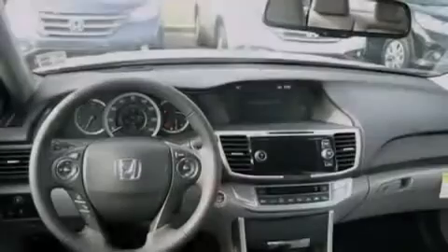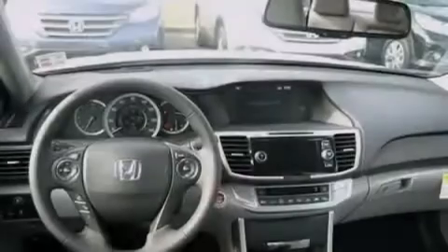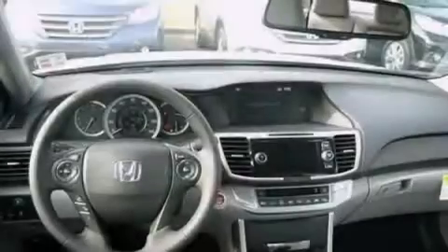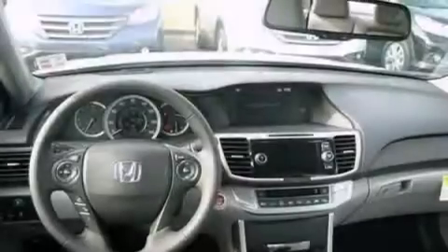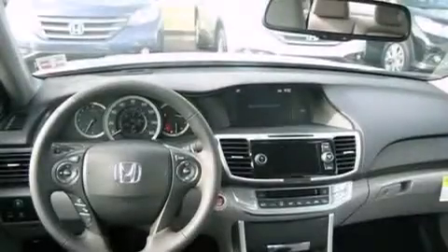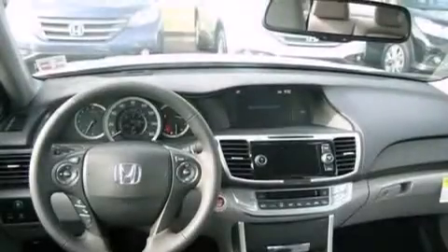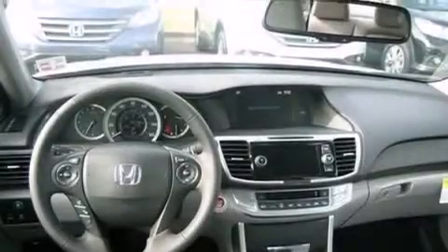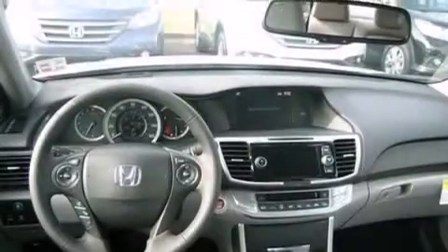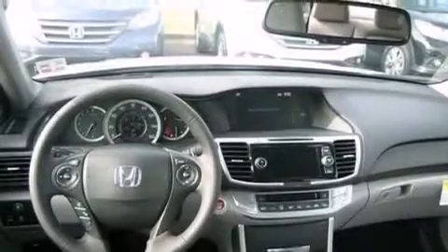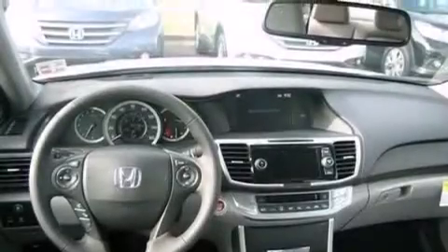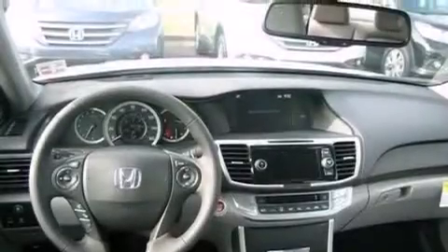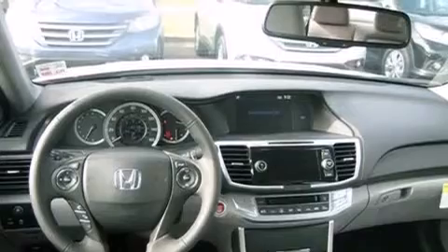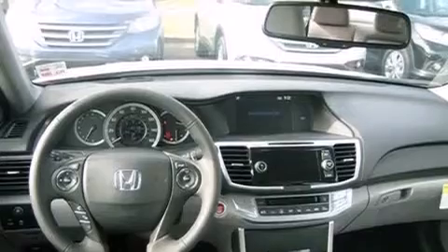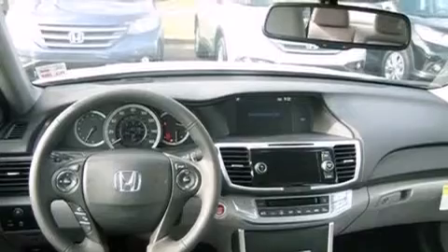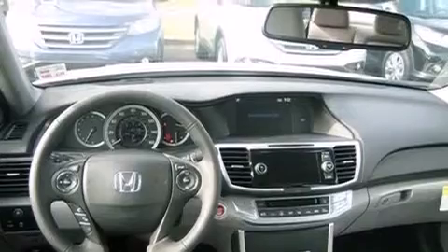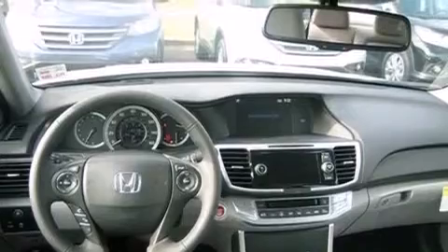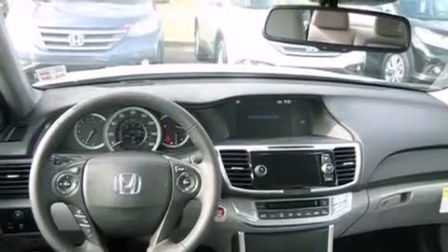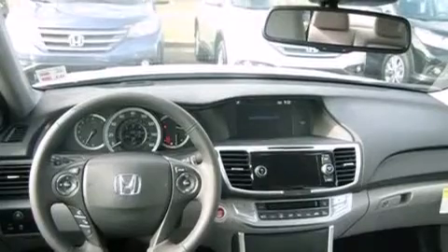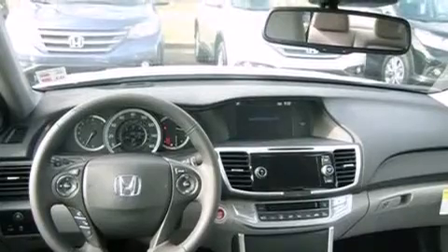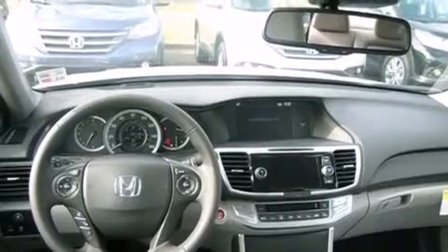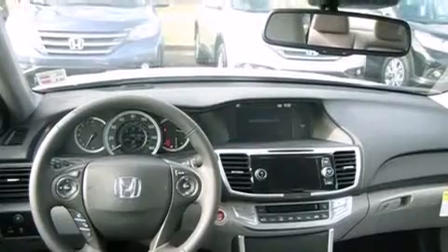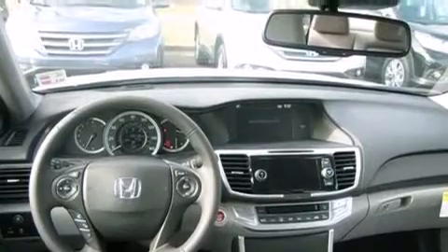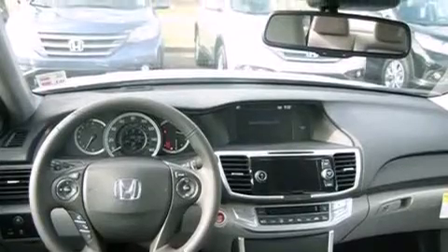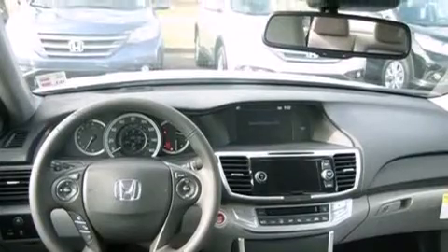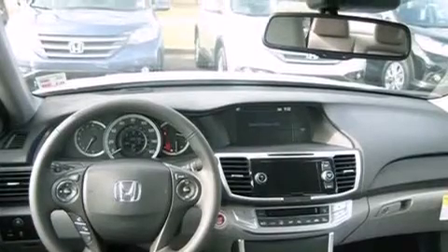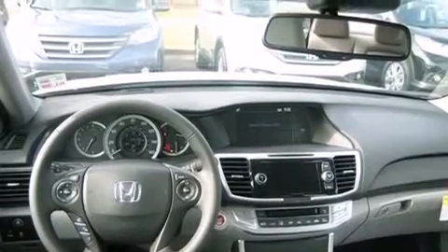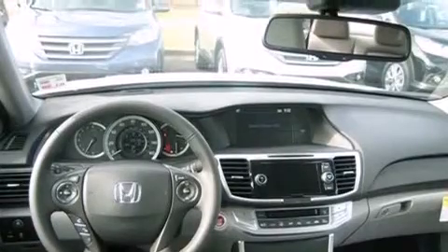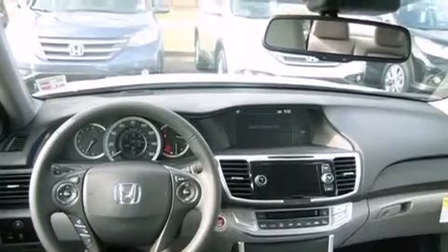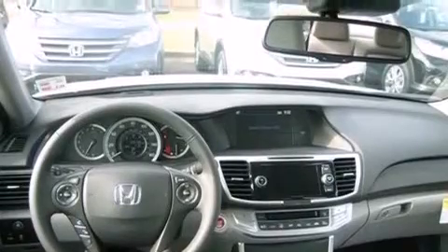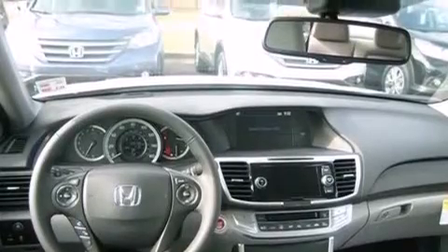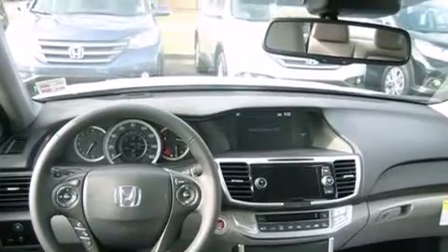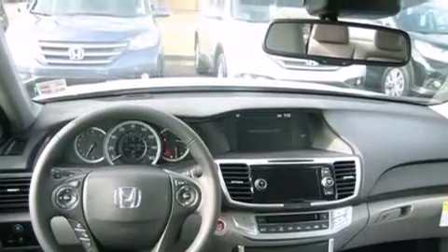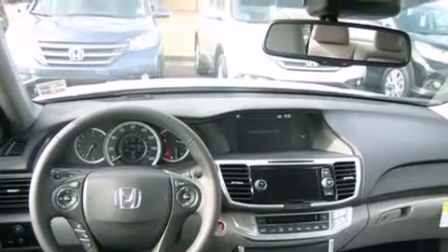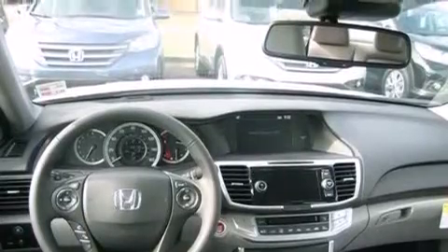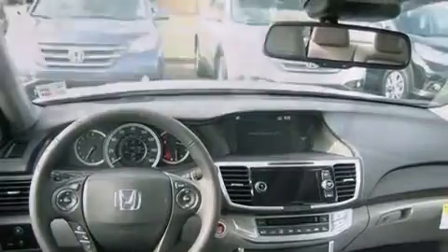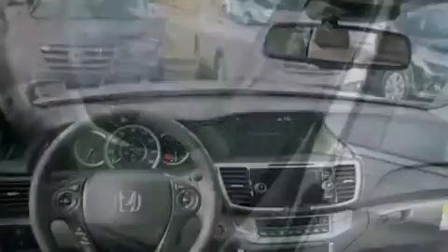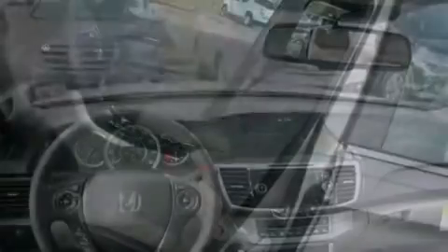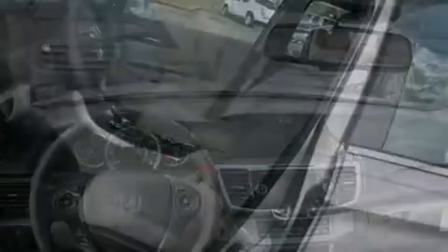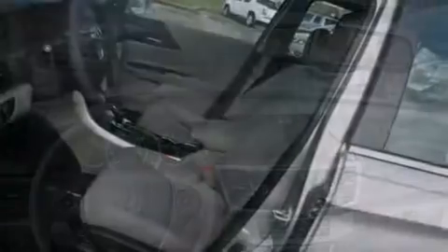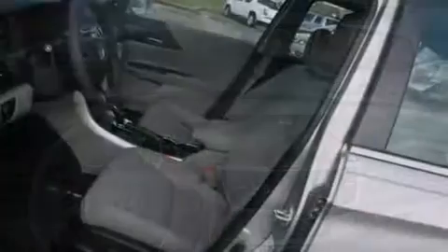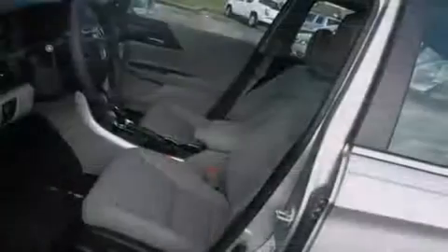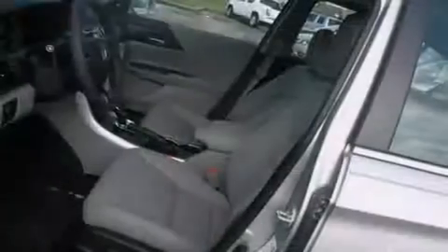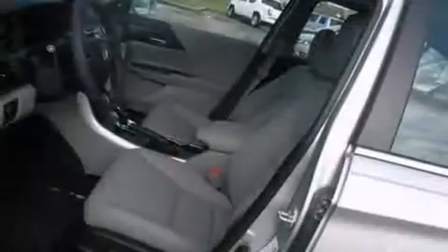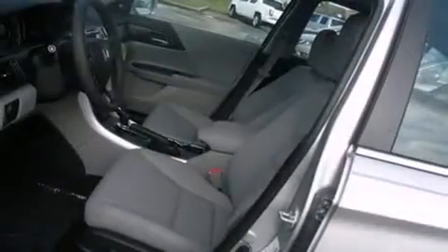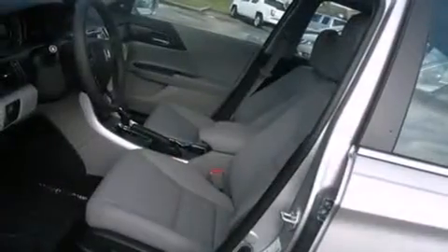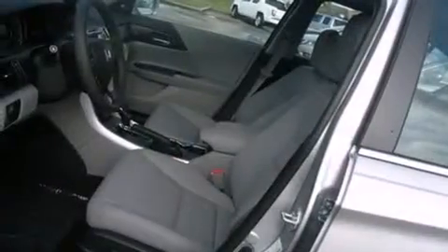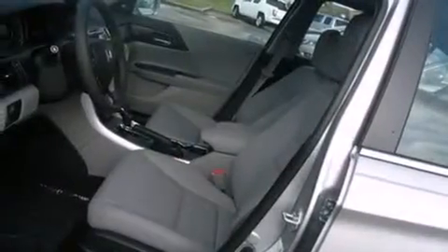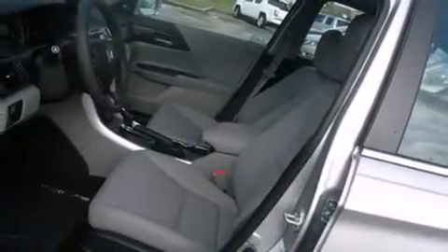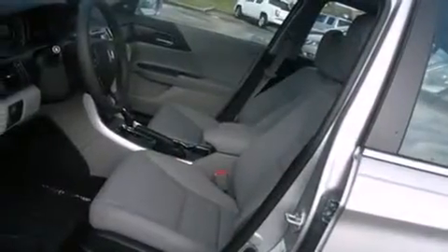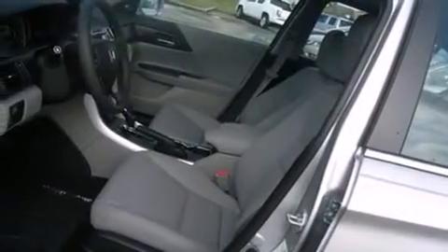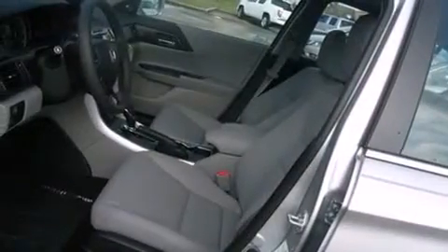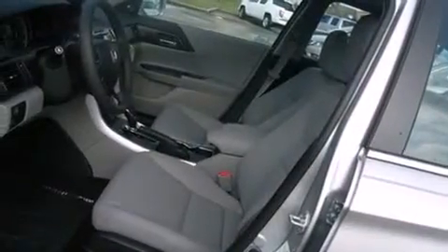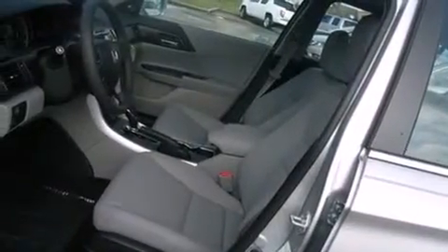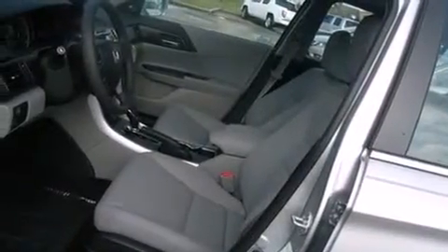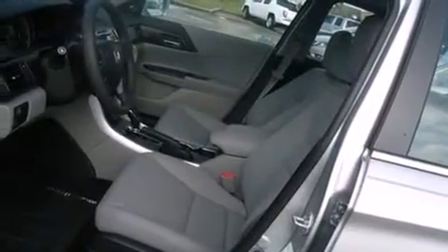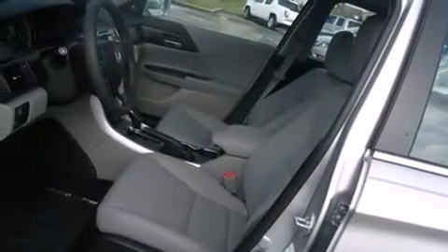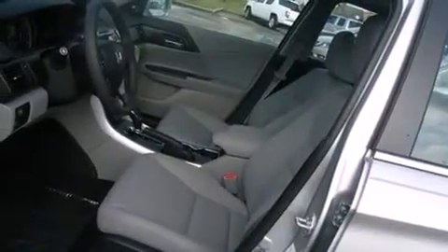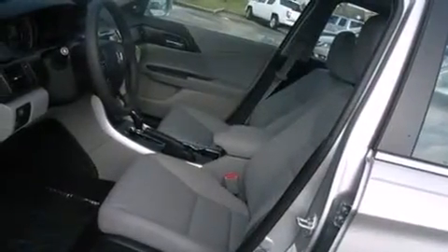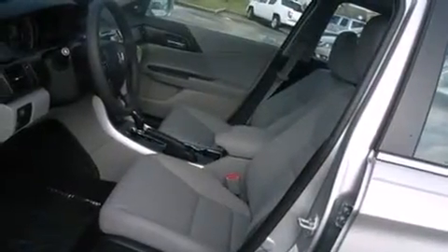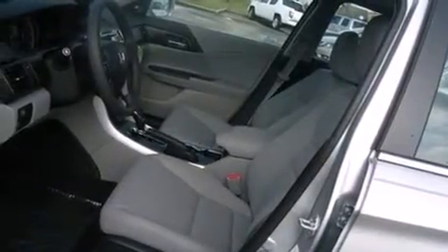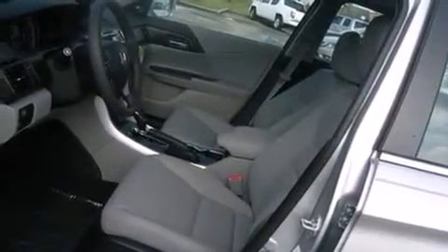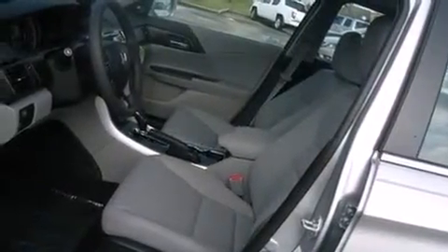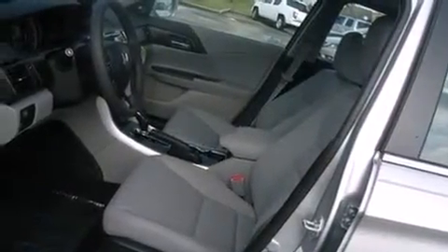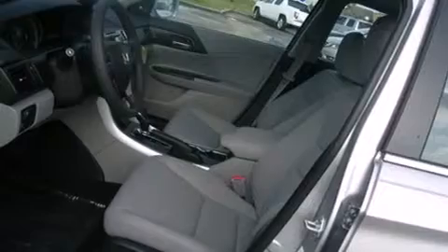An engine immobilizer theft deterrent system. And a sunroof enables you to fill the cabin with fresh air at the push of a button.